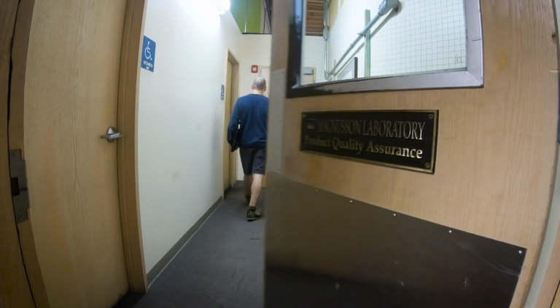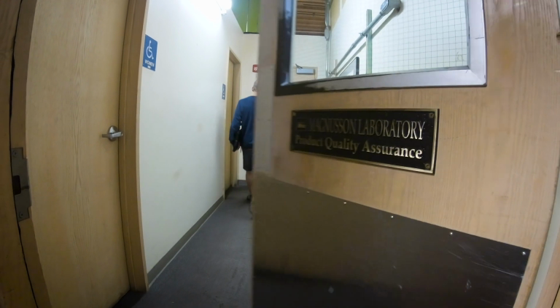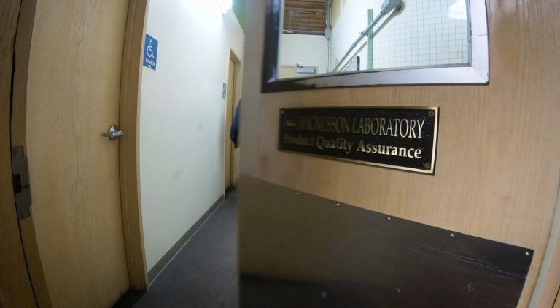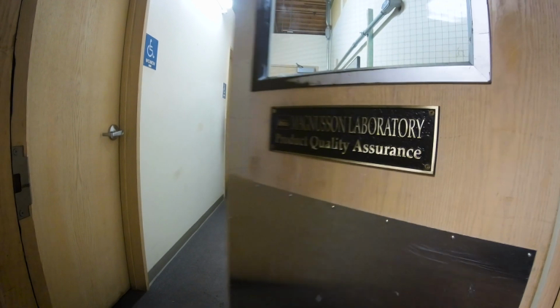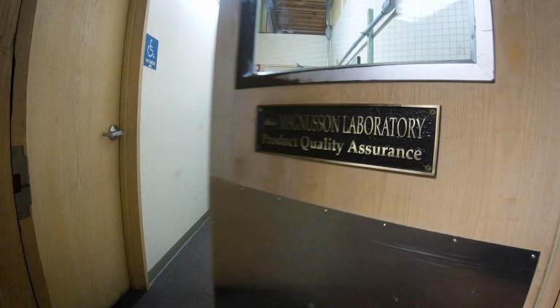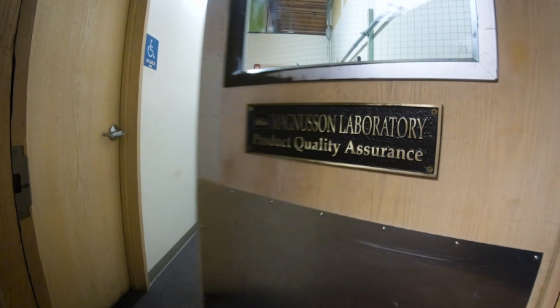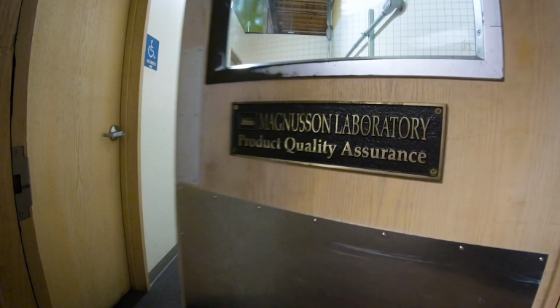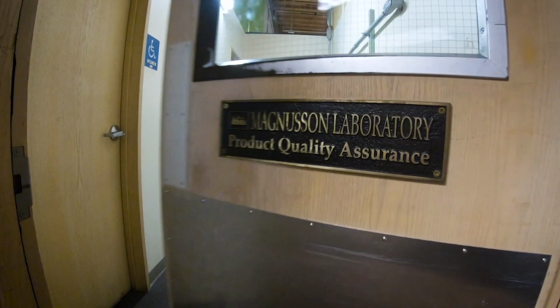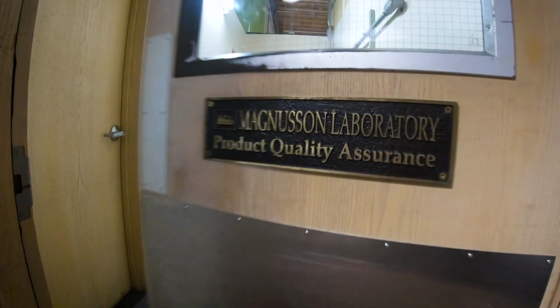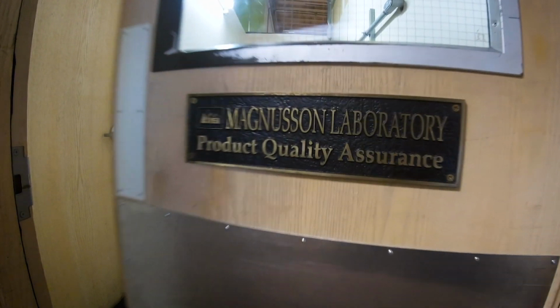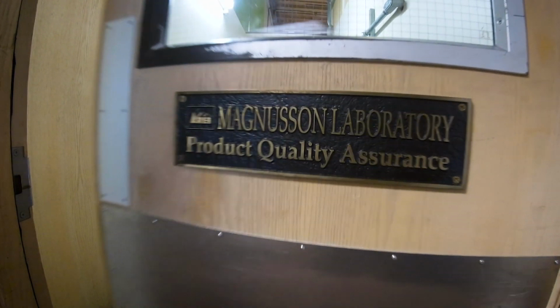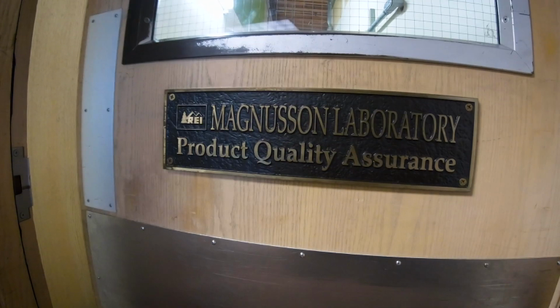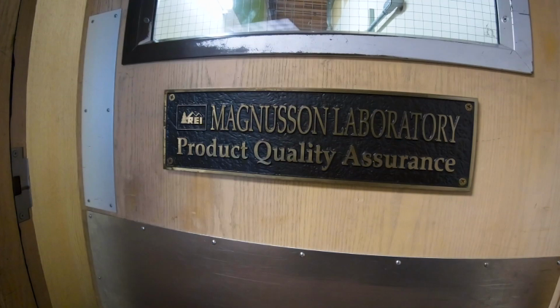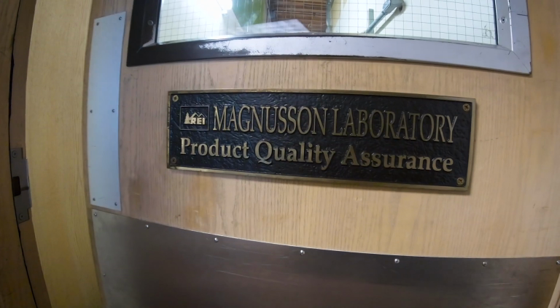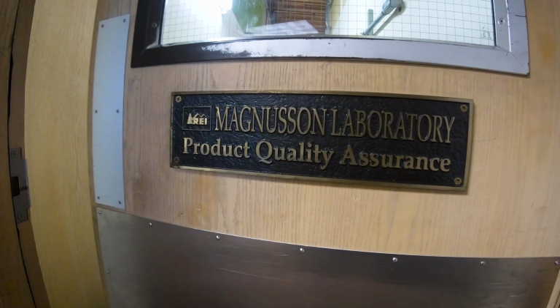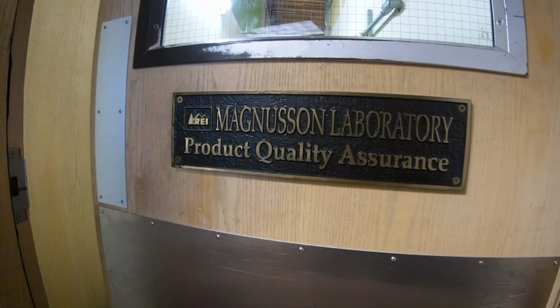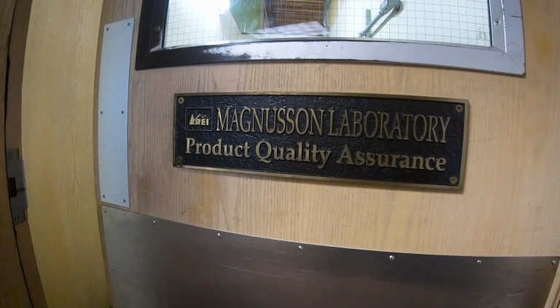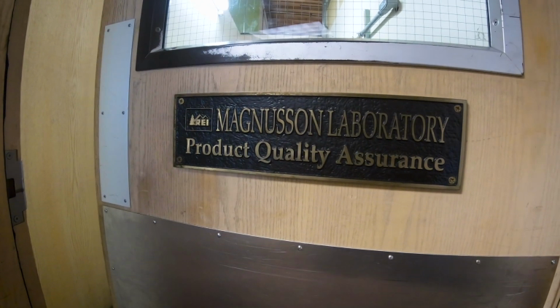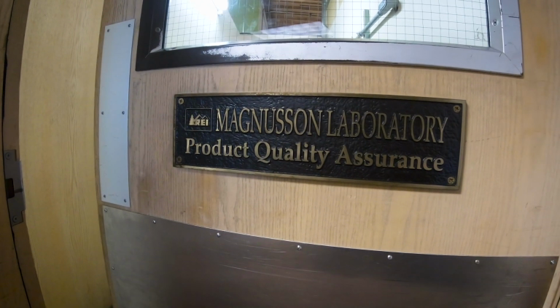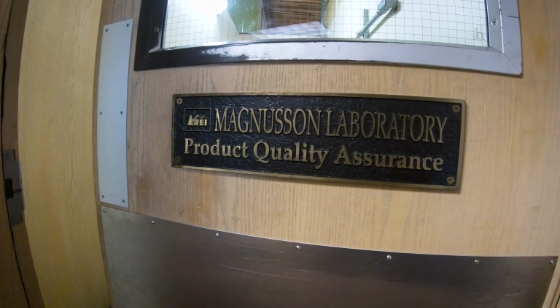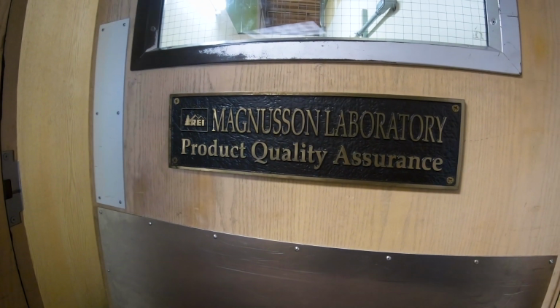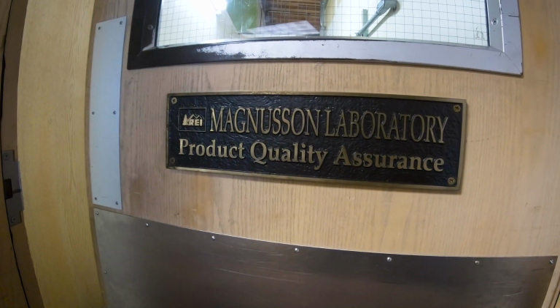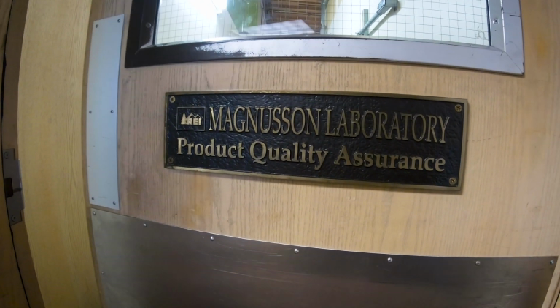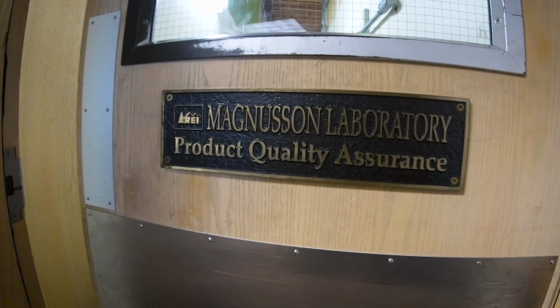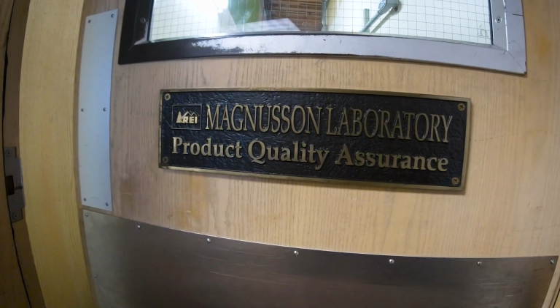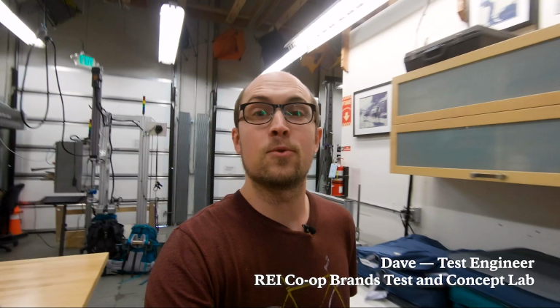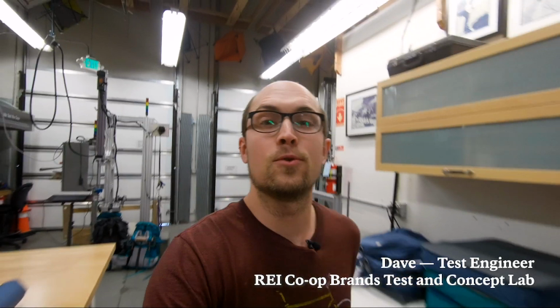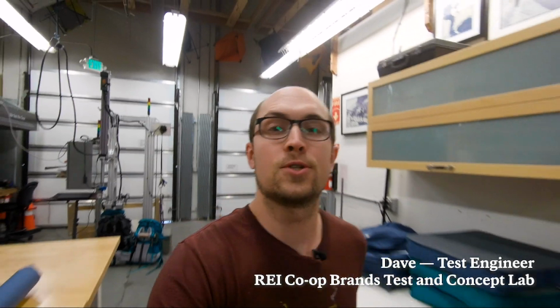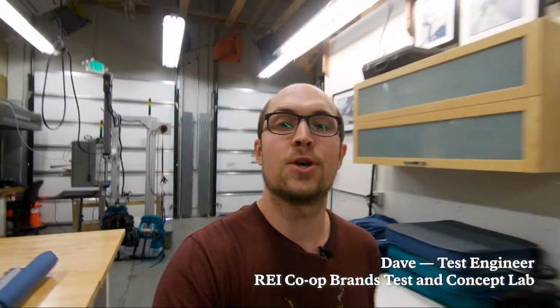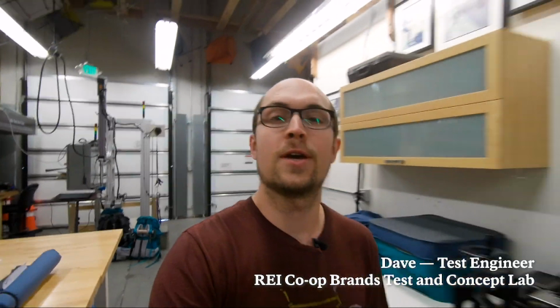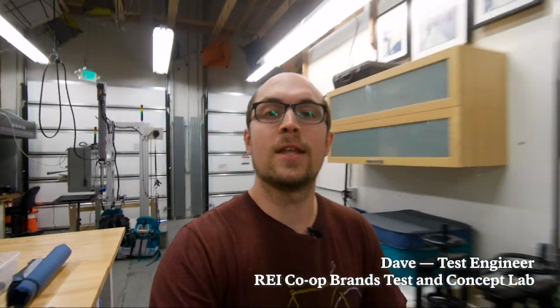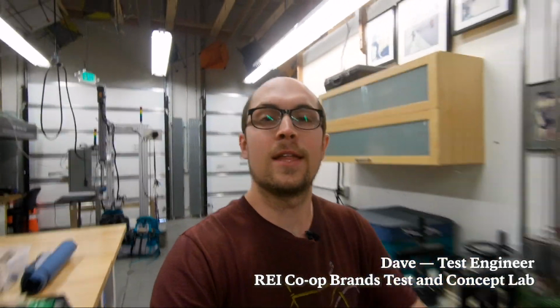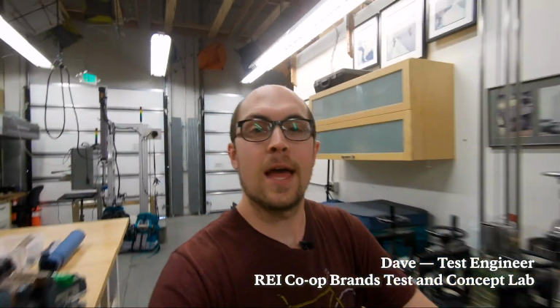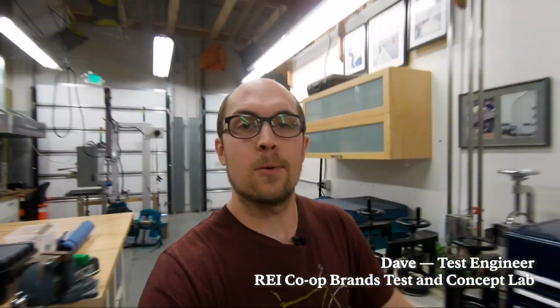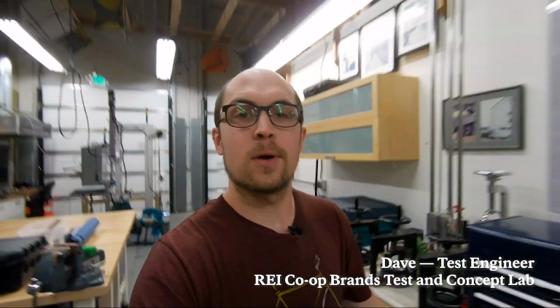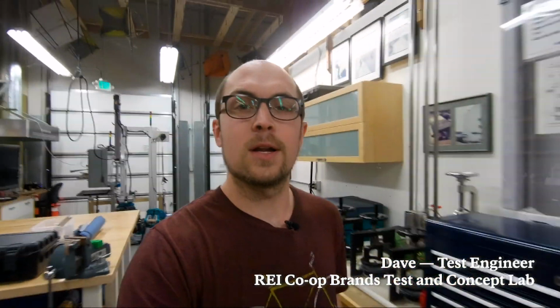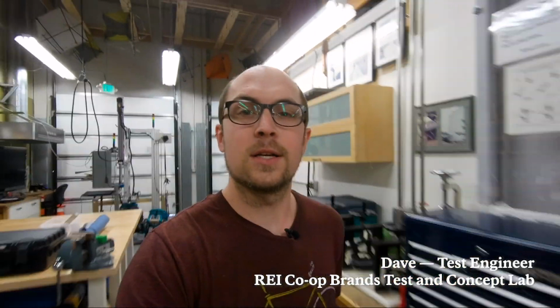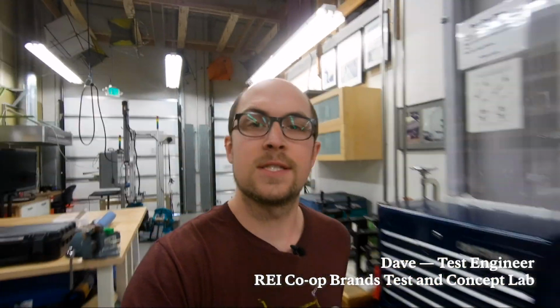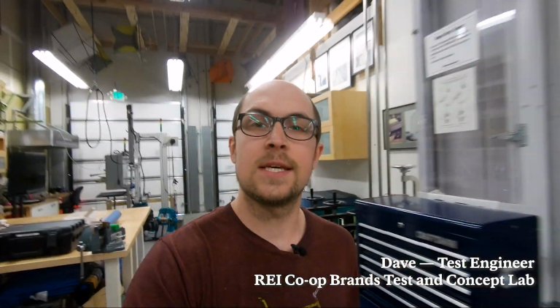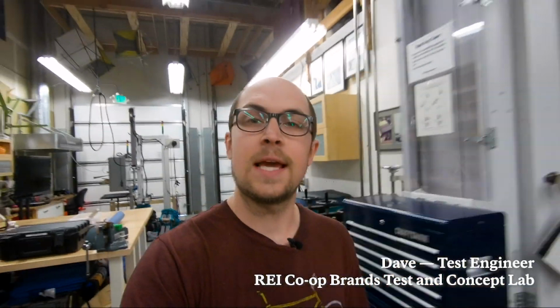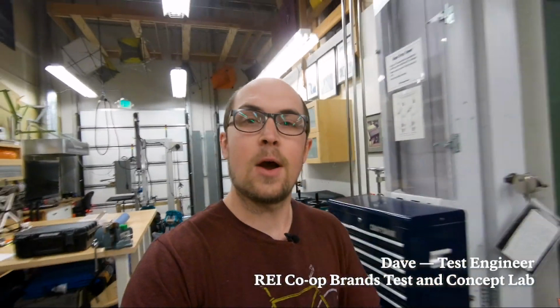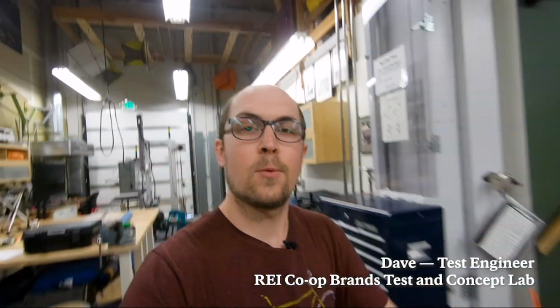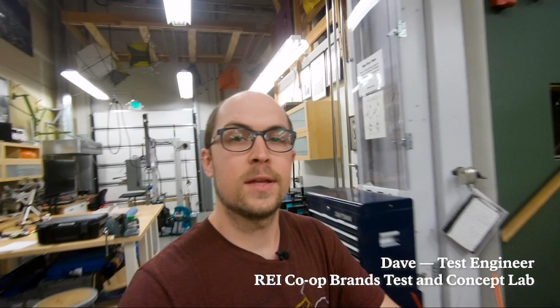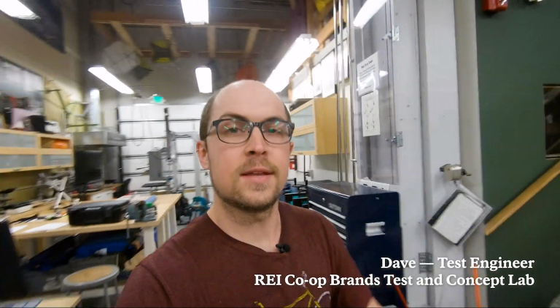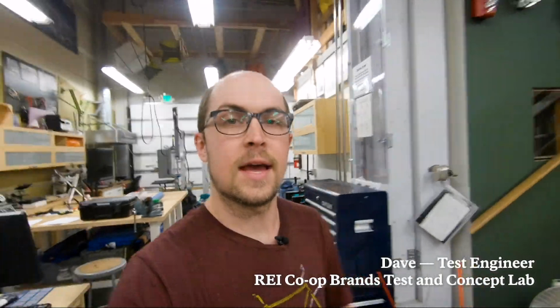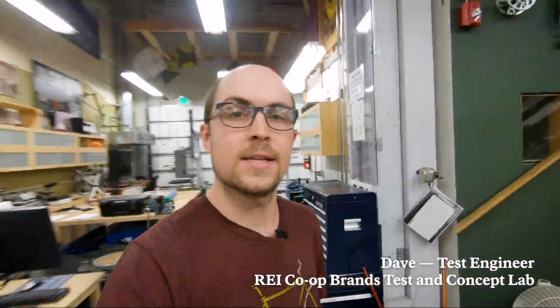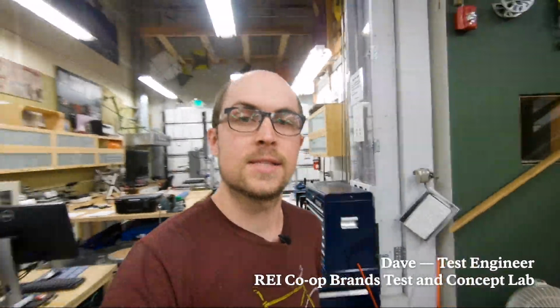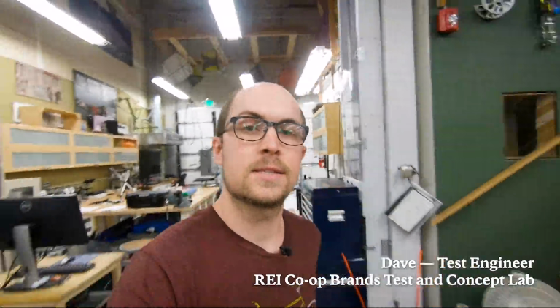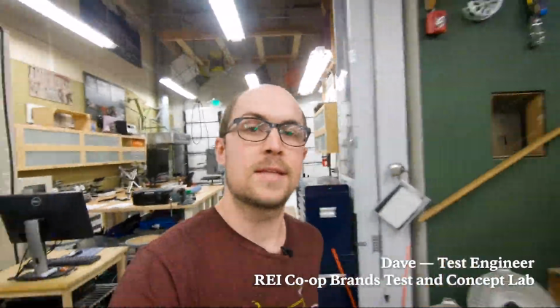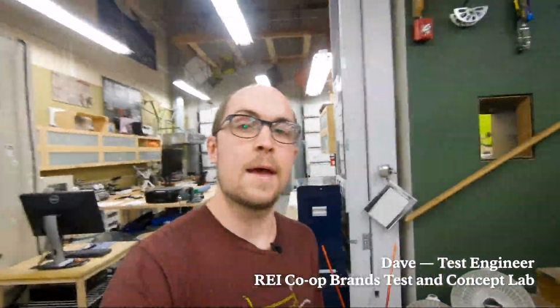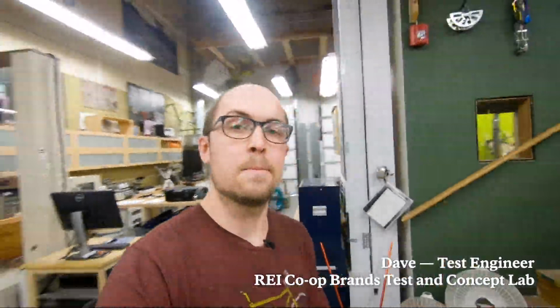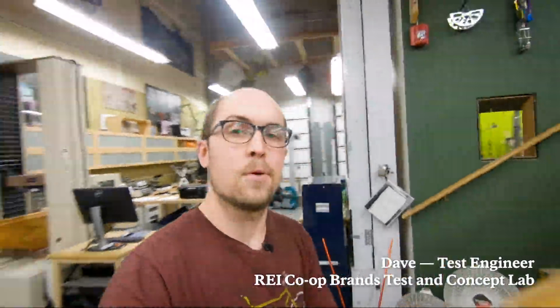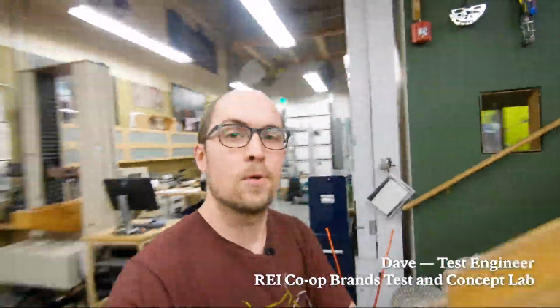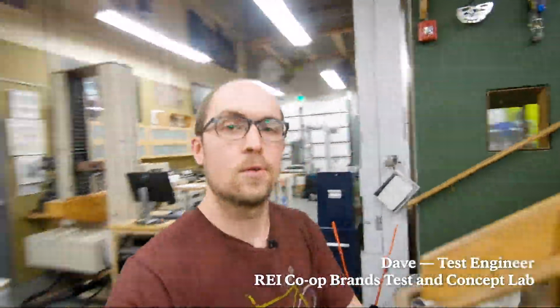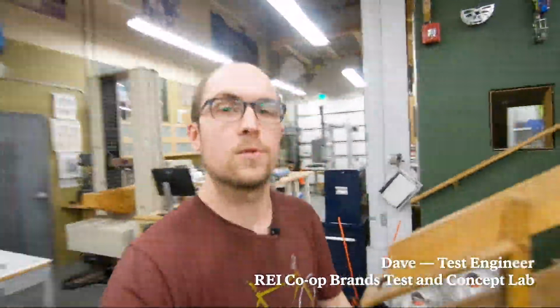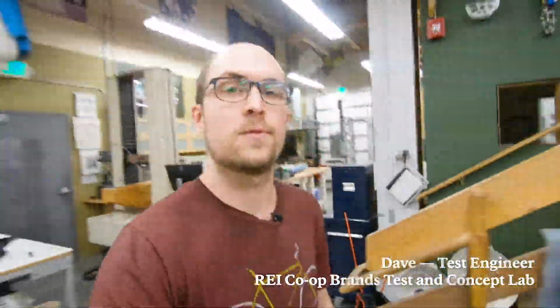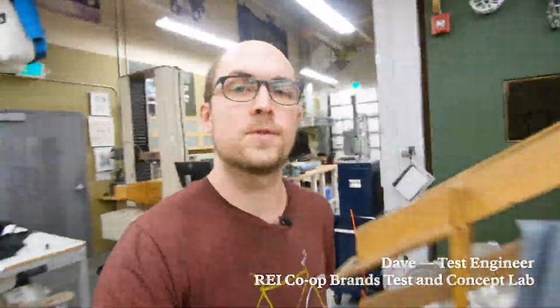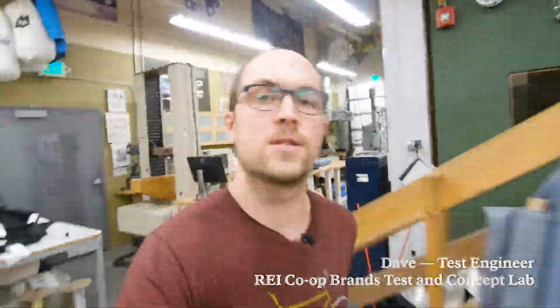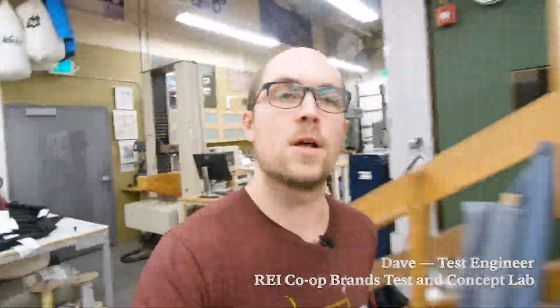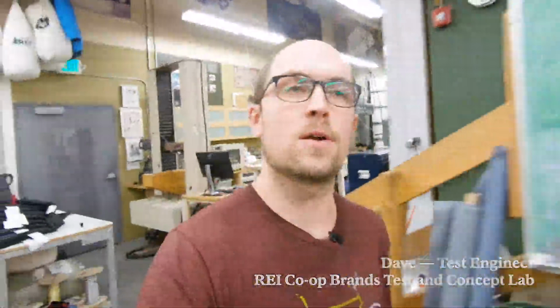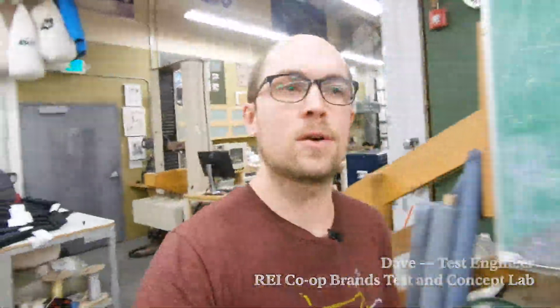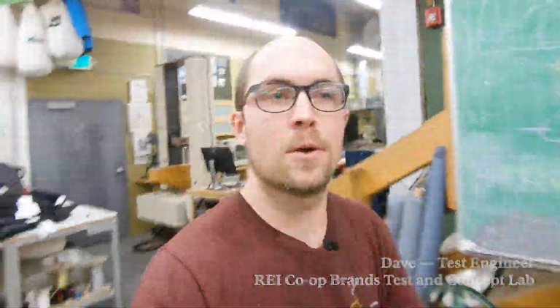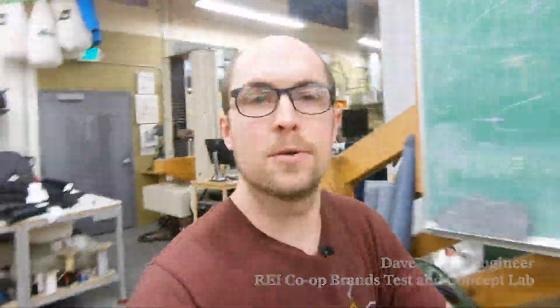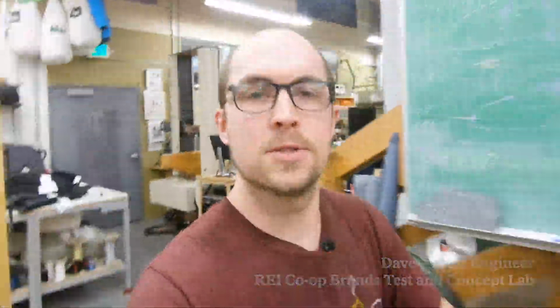Hey guys, it's Dave from REI Mag Lab. I've got something cool to show you today. We're going to see how we test tent poles for salt corrosion.